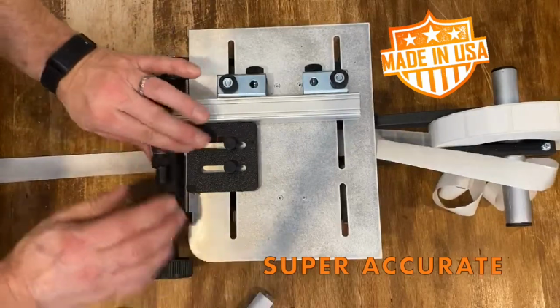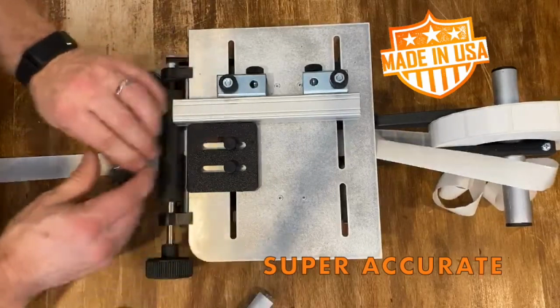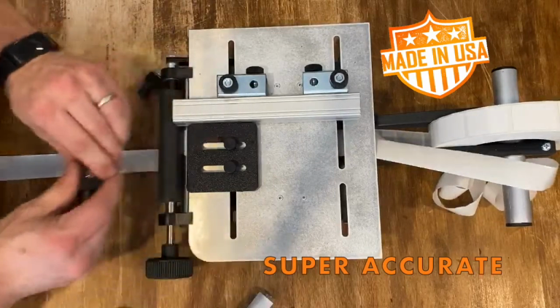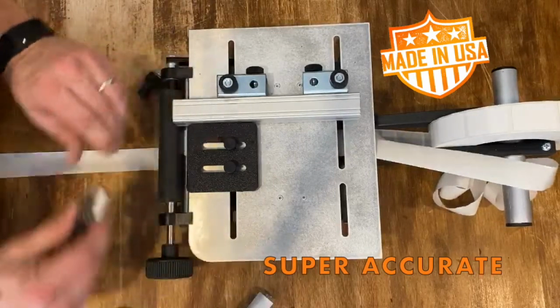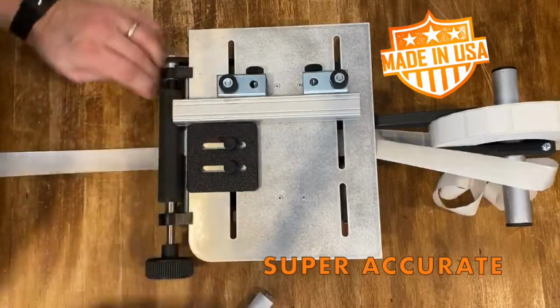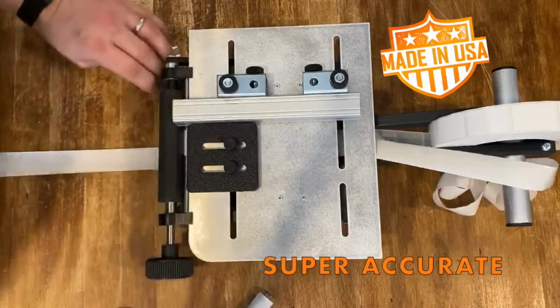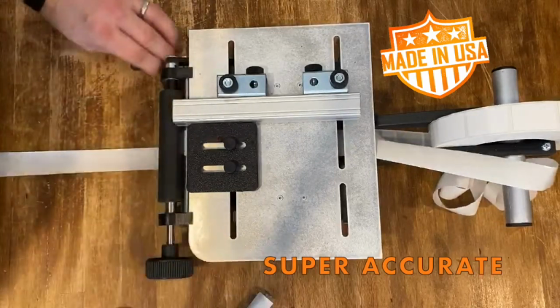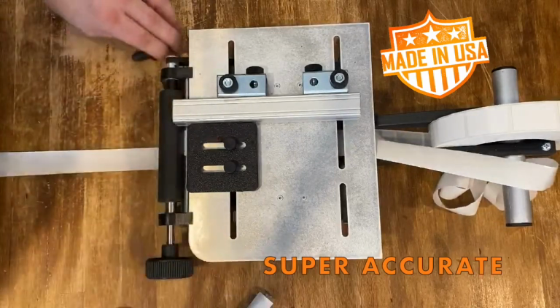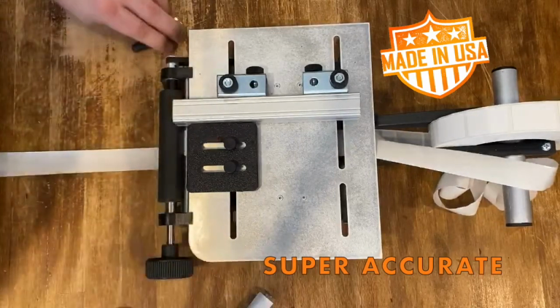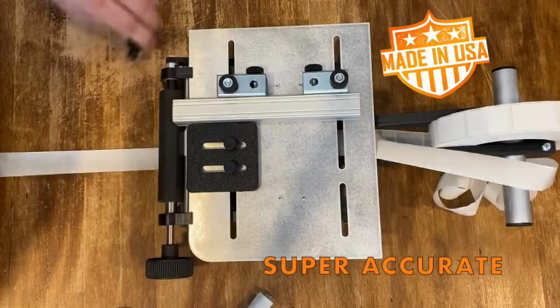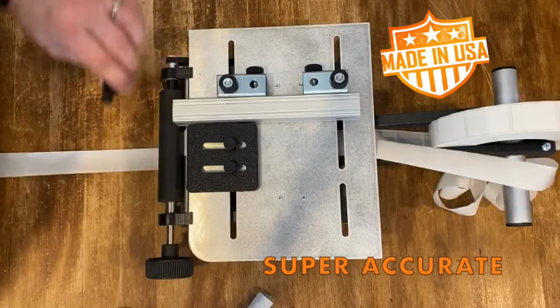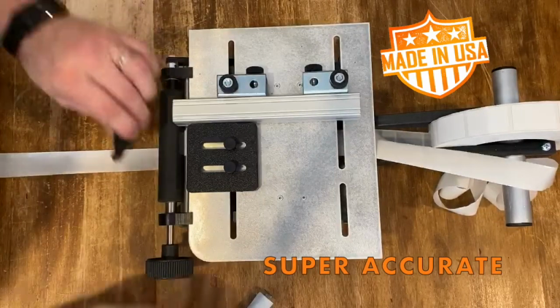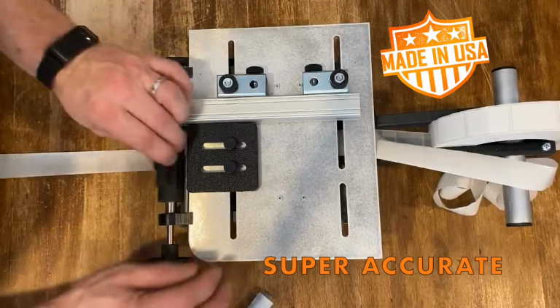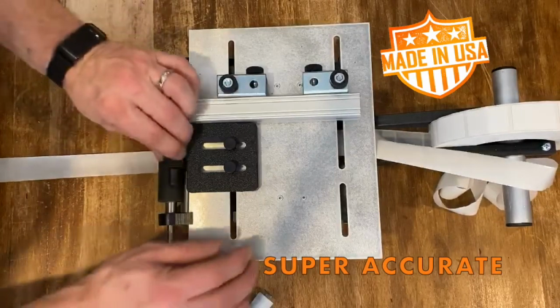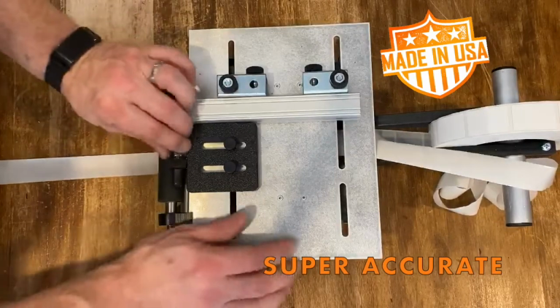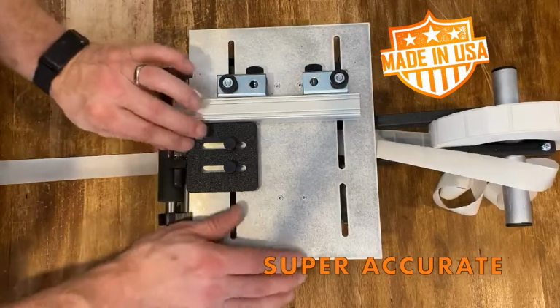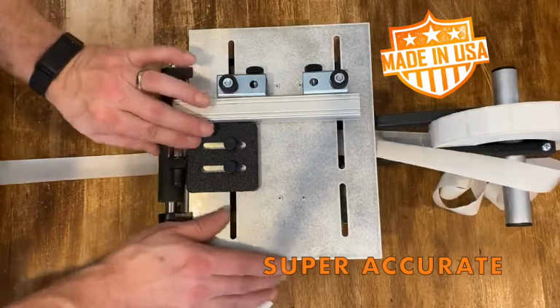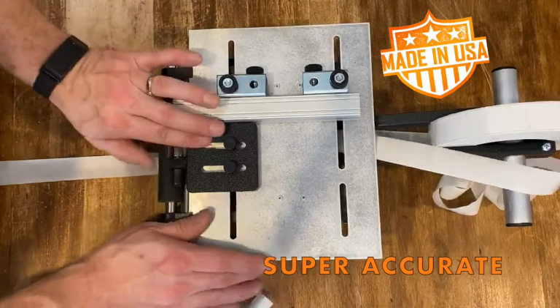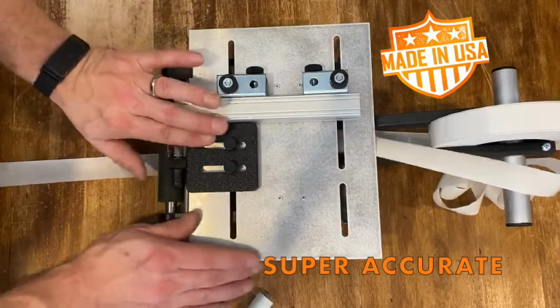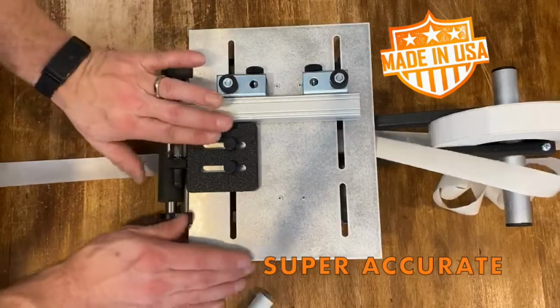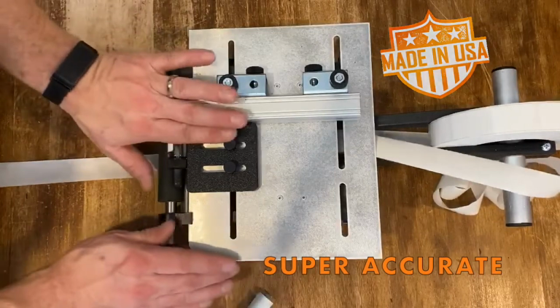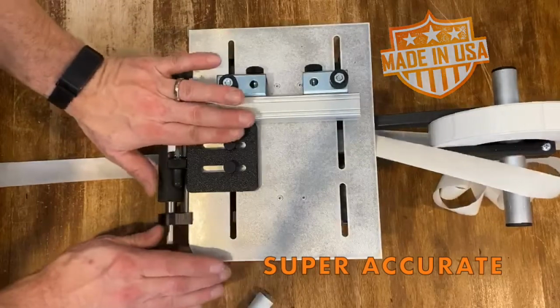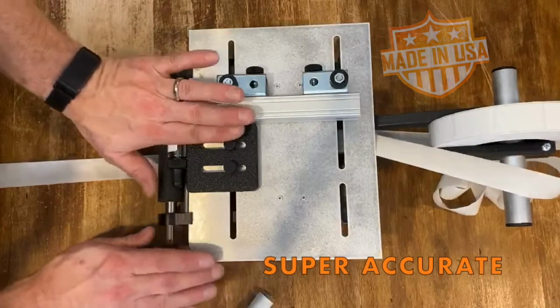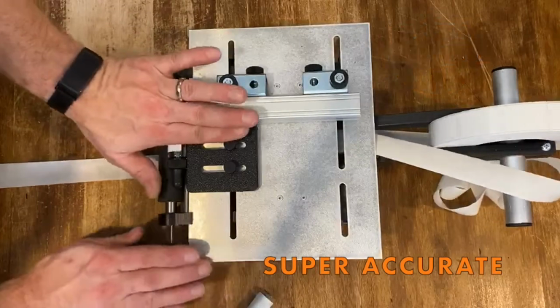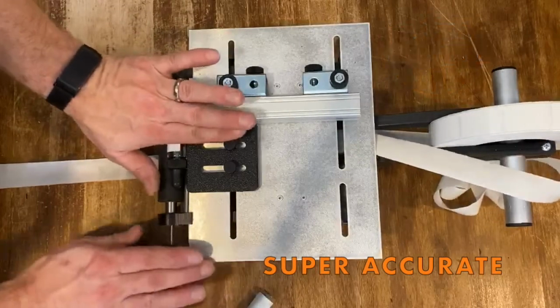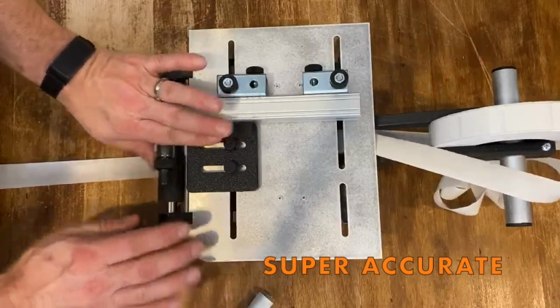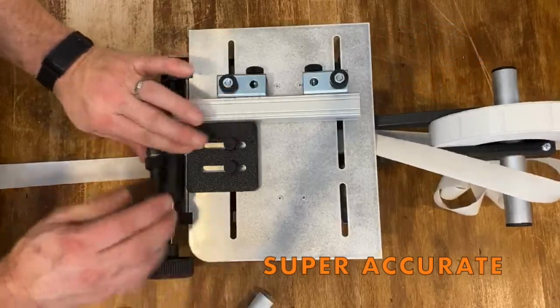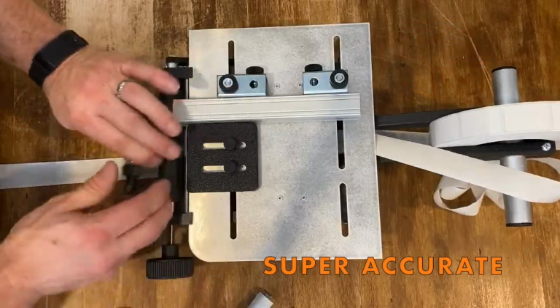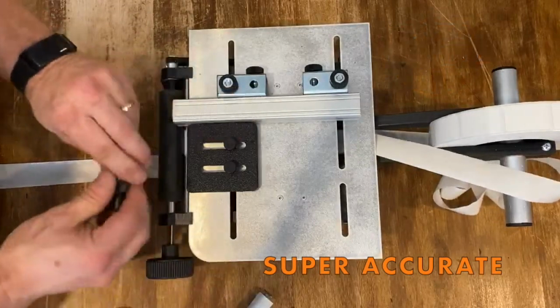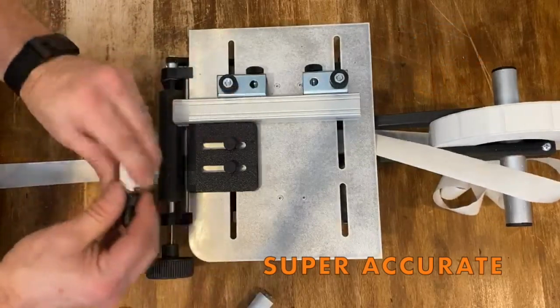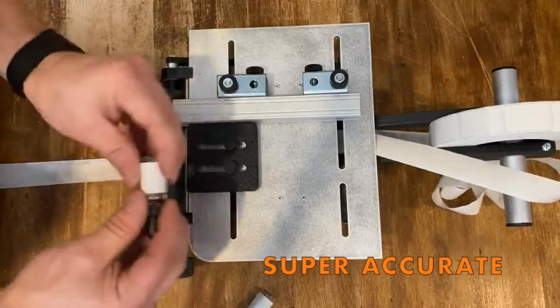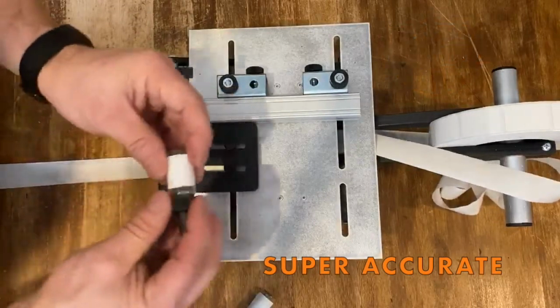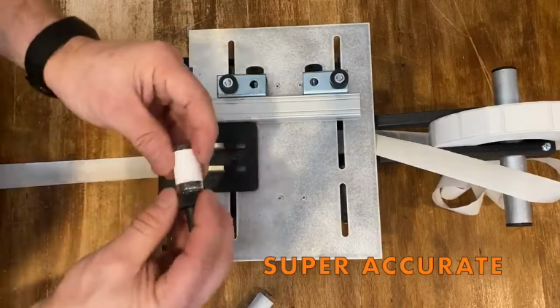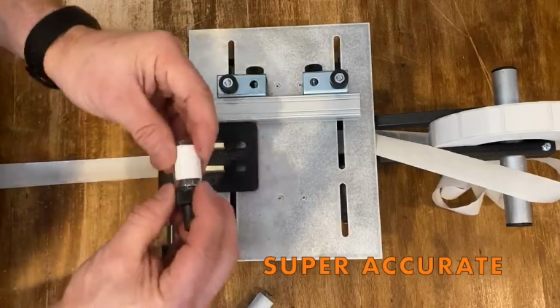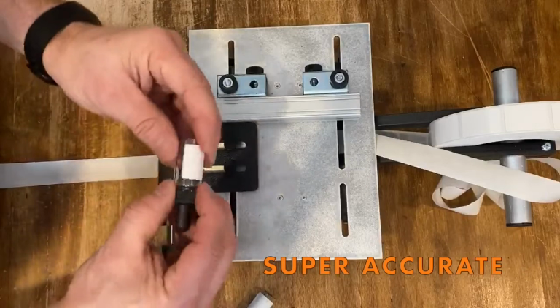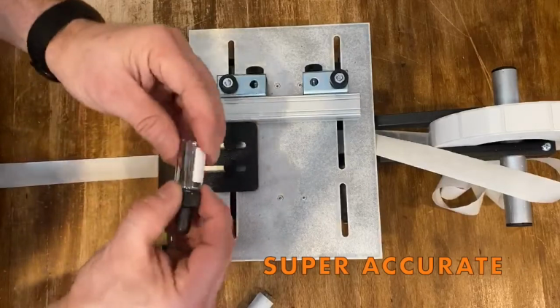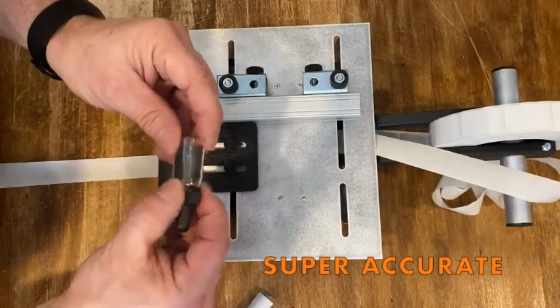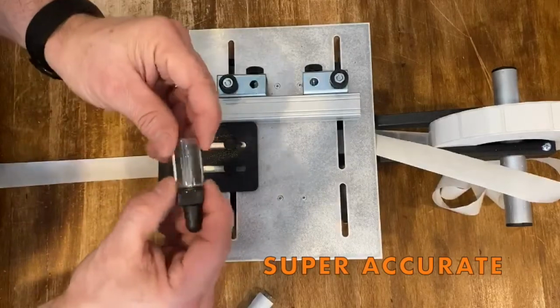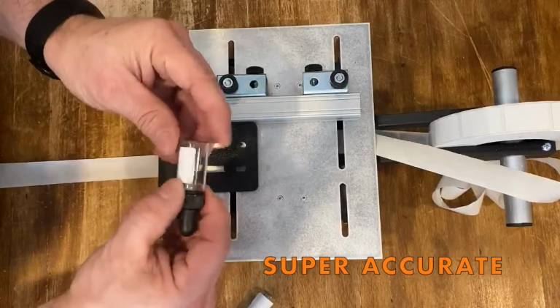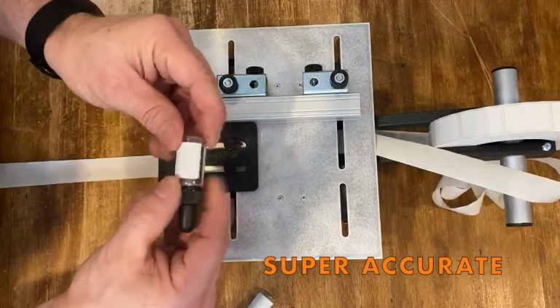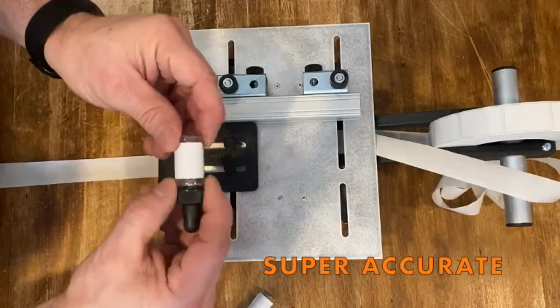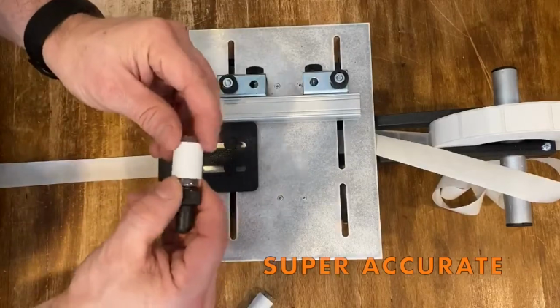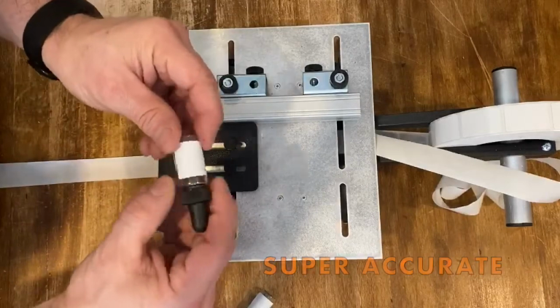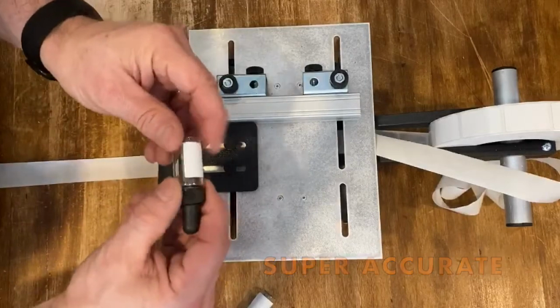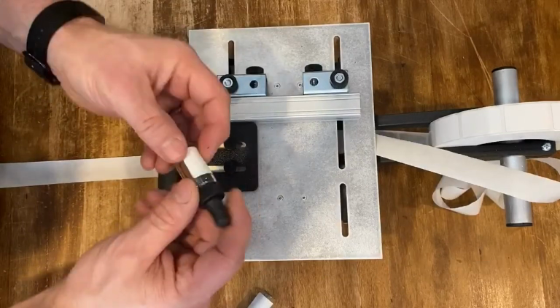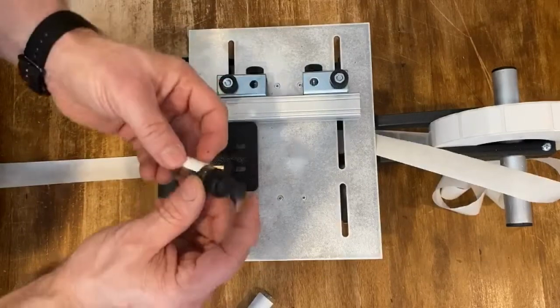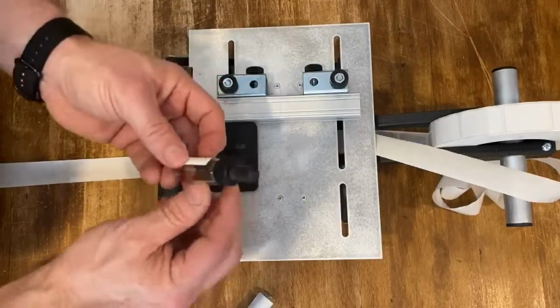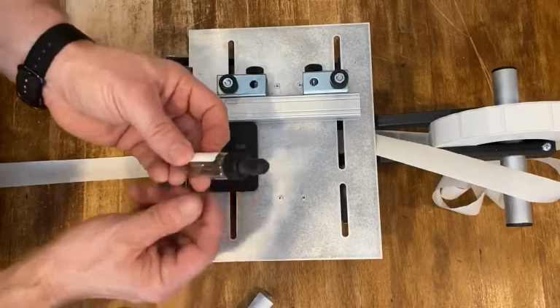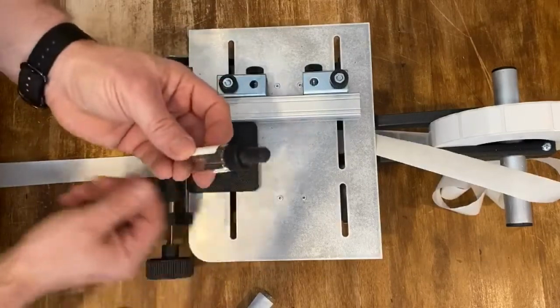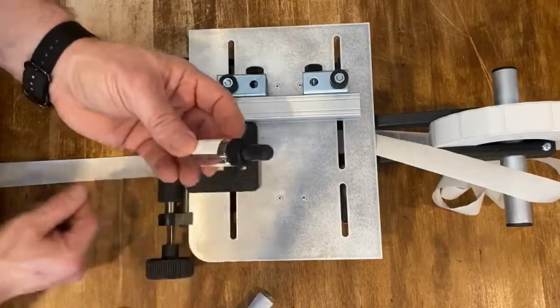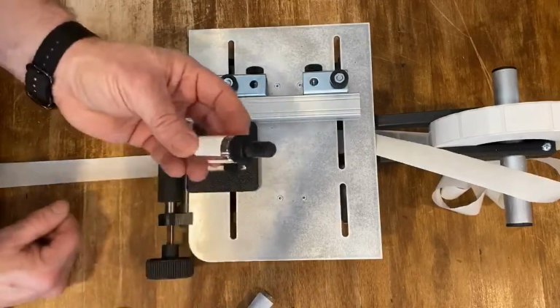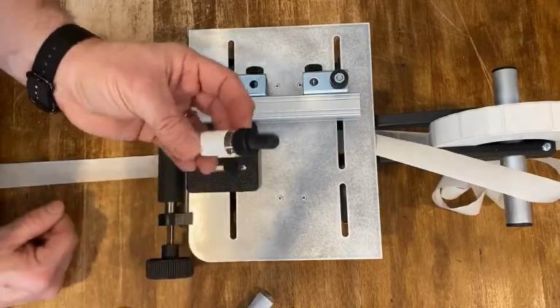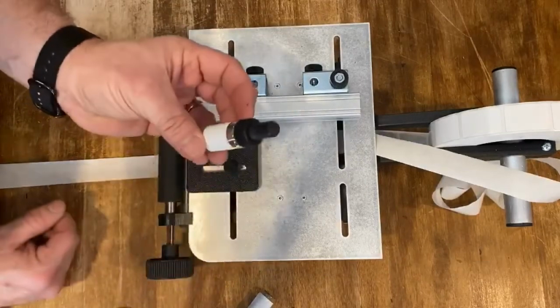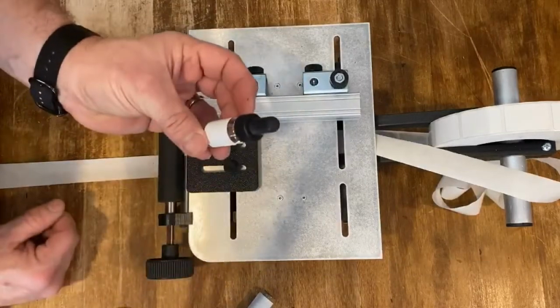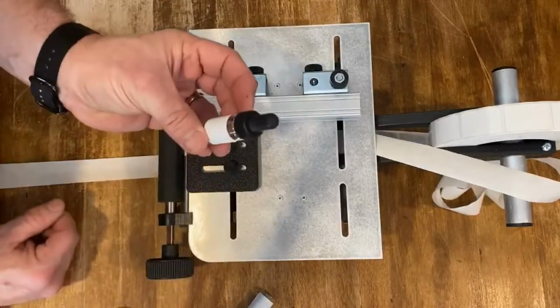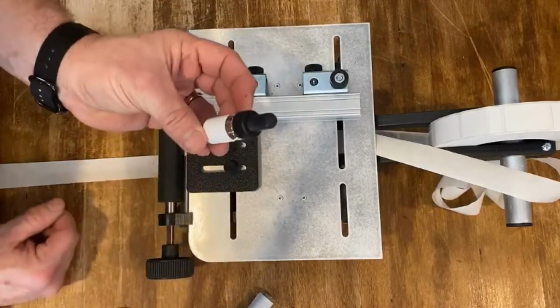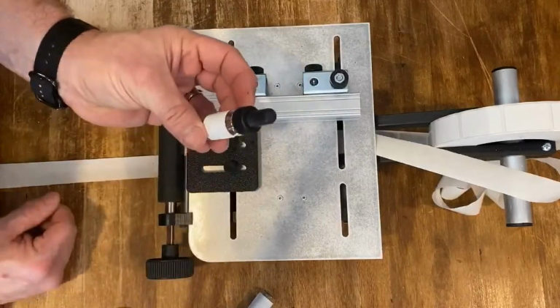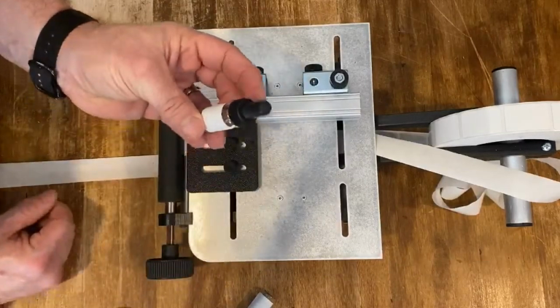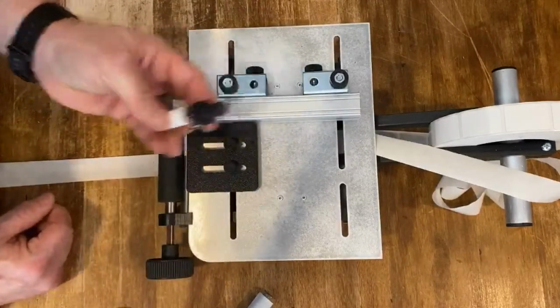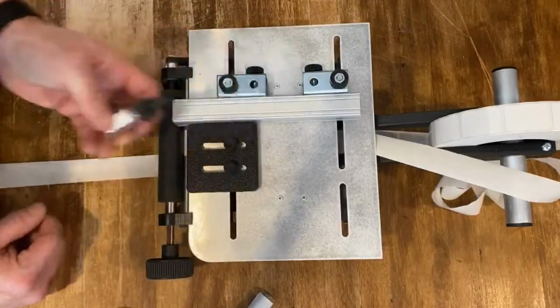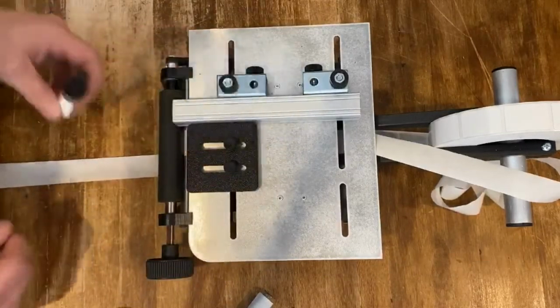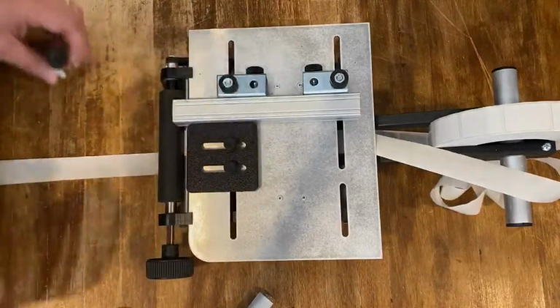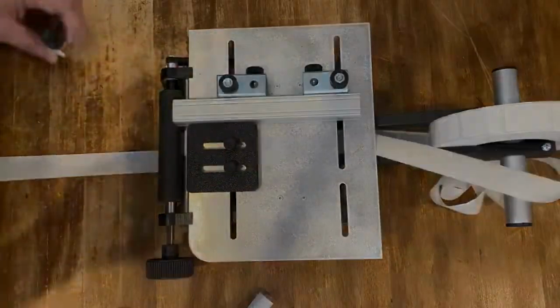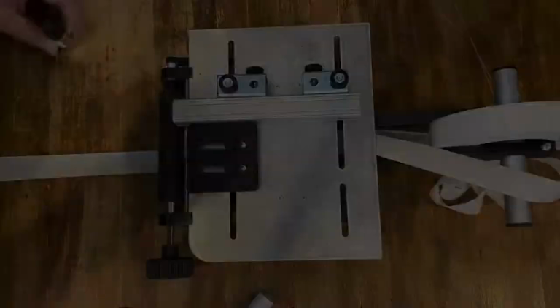Call us at 1-800-617-5251 or visit our website and see how Zap Labeler can provide a labeling solution for you.